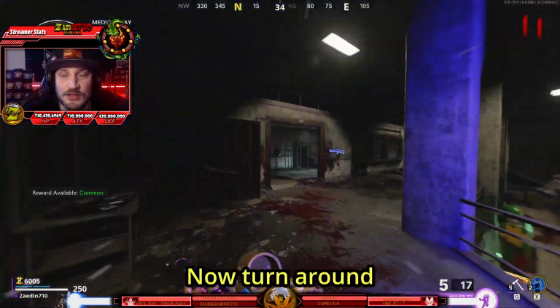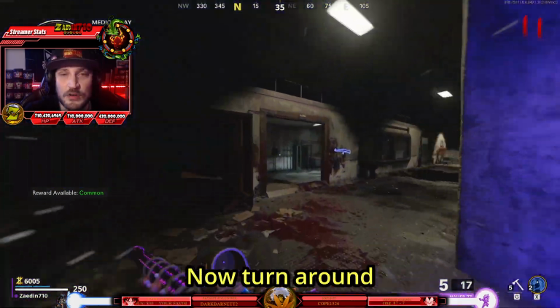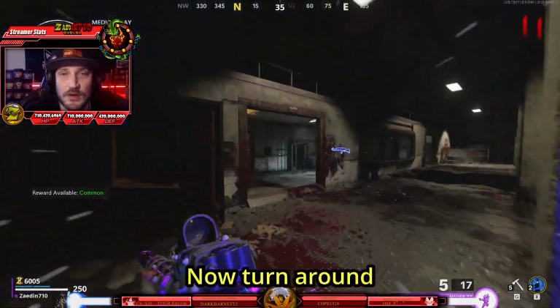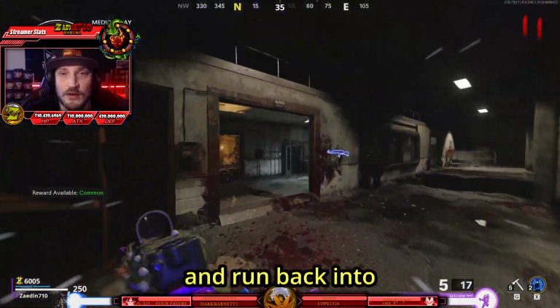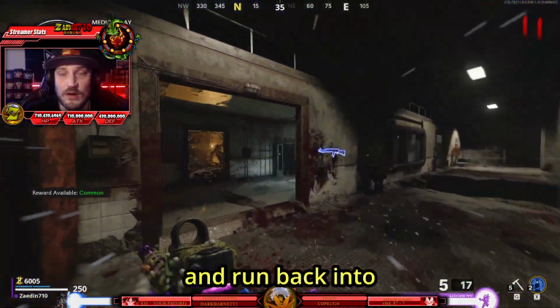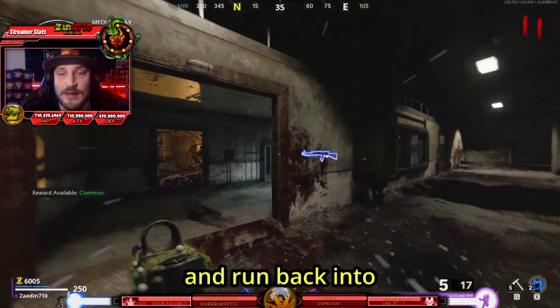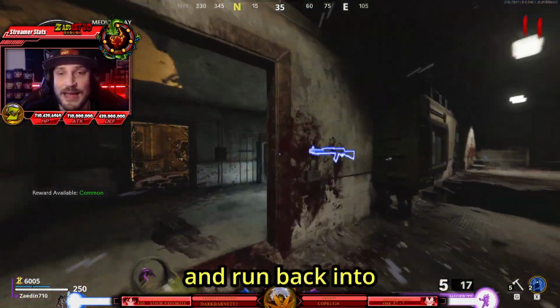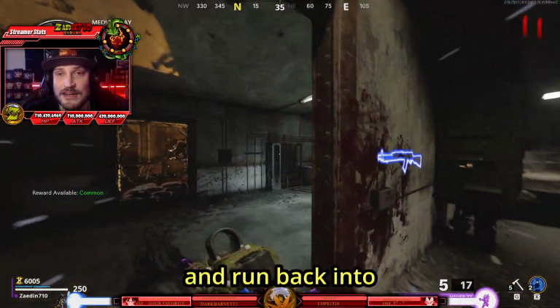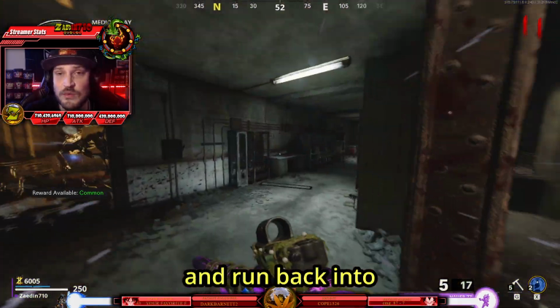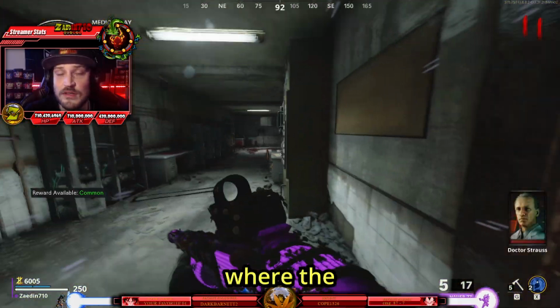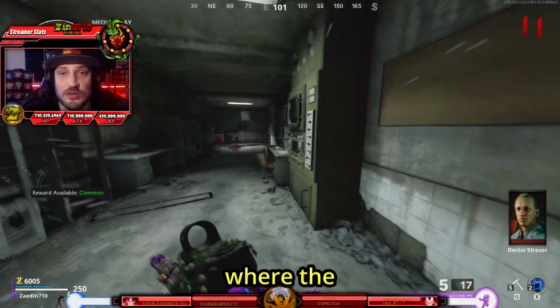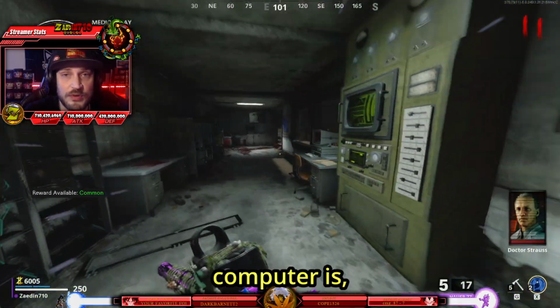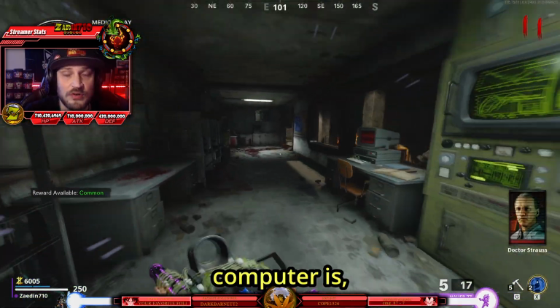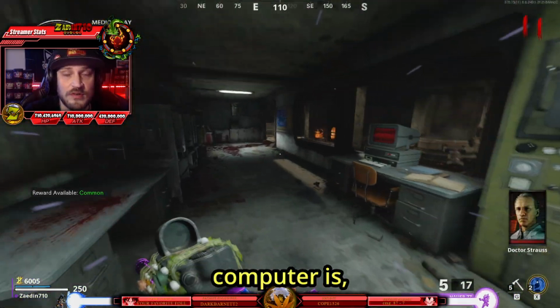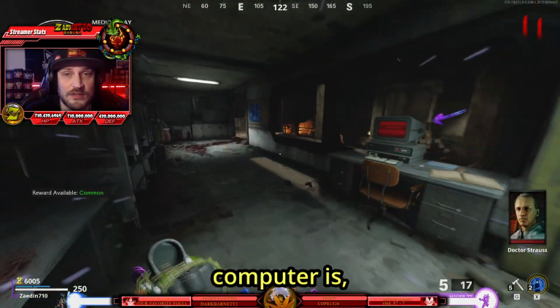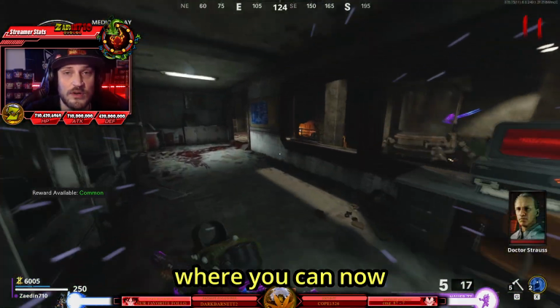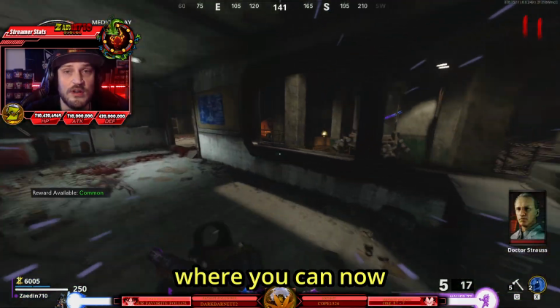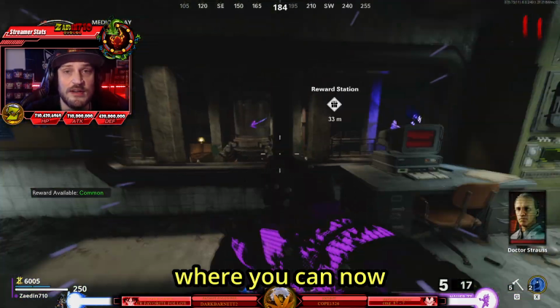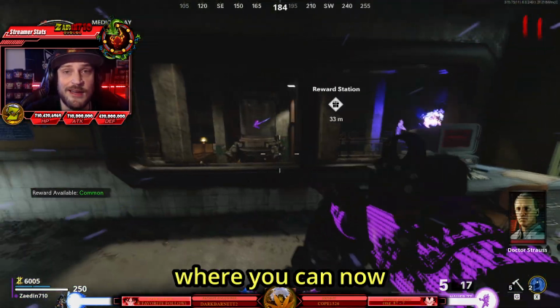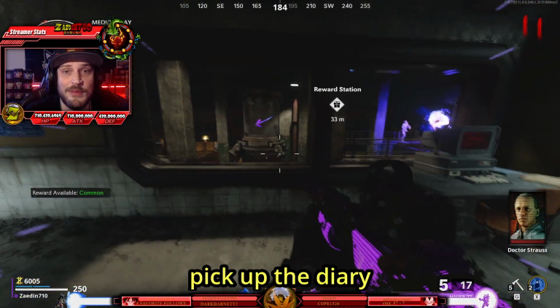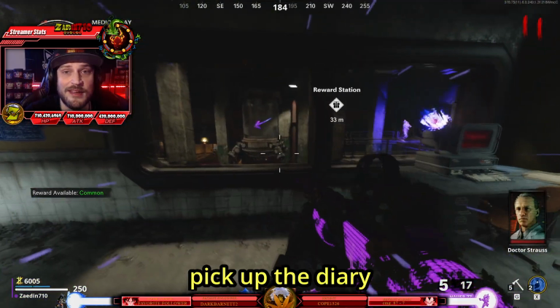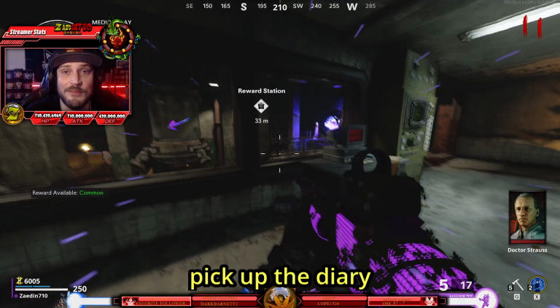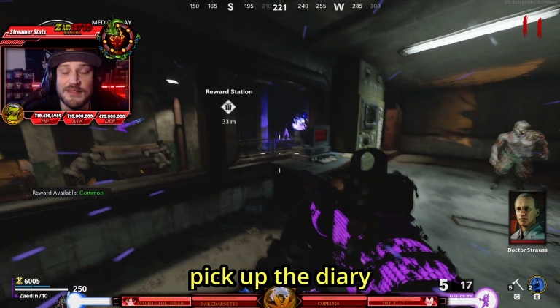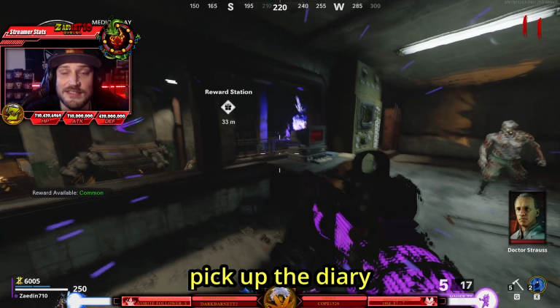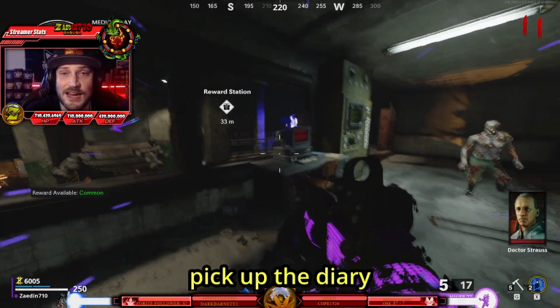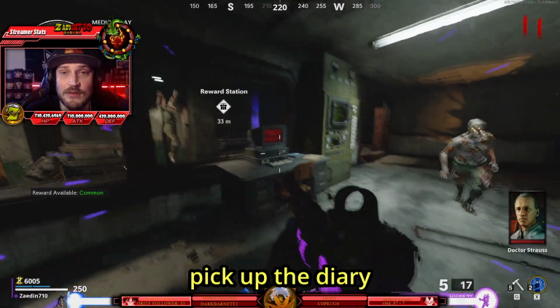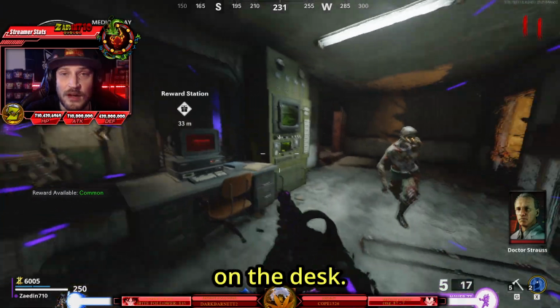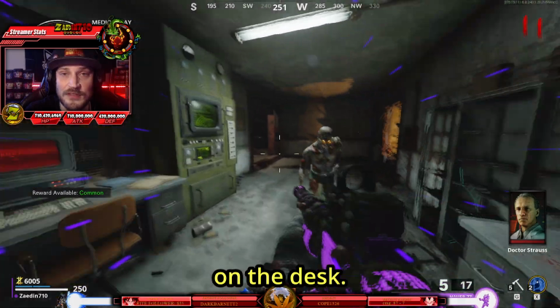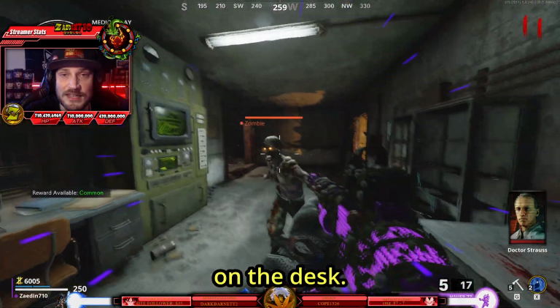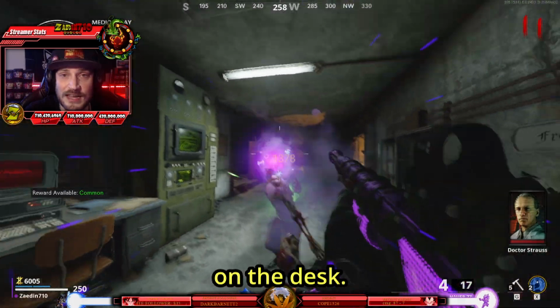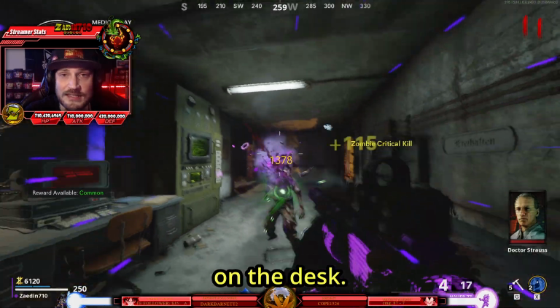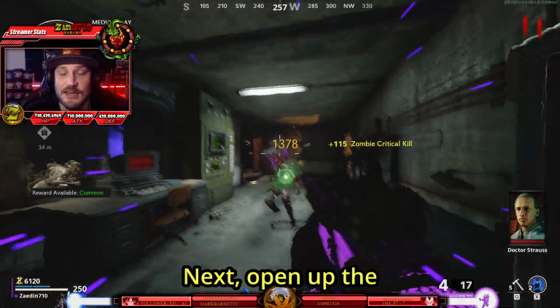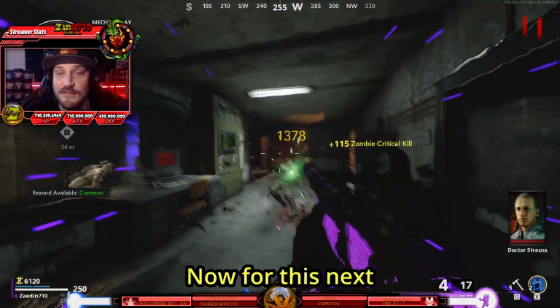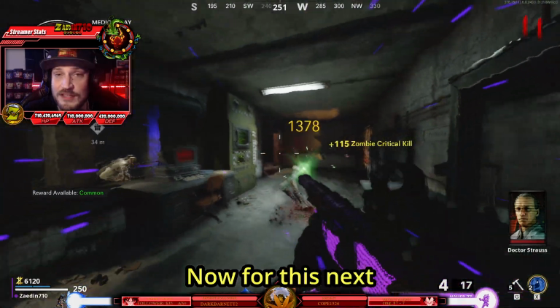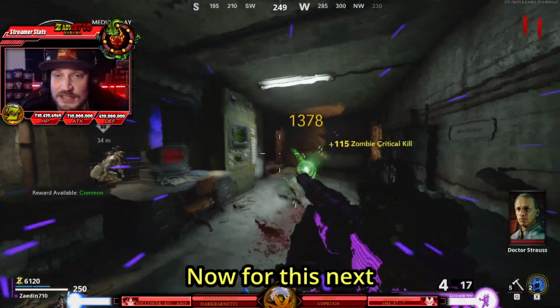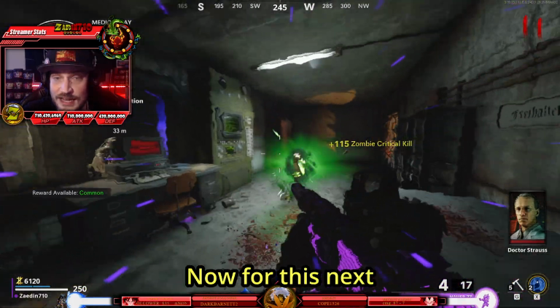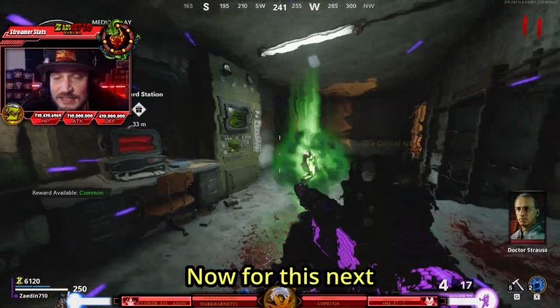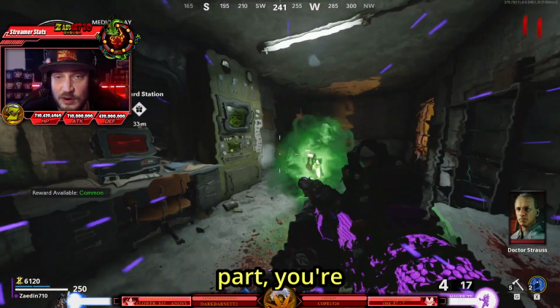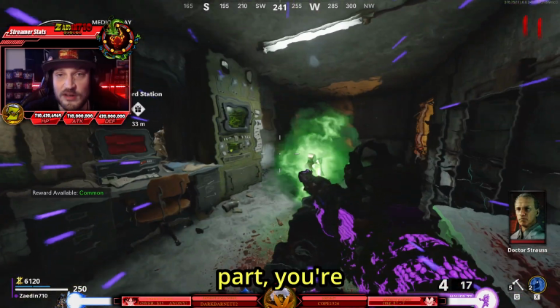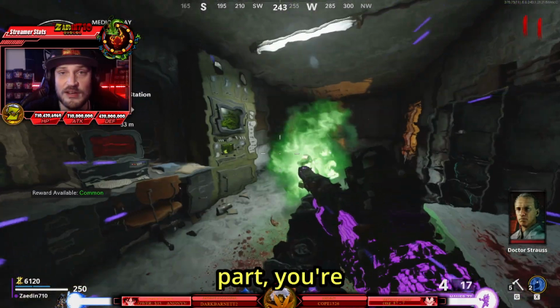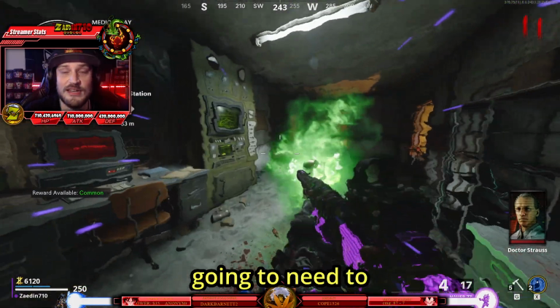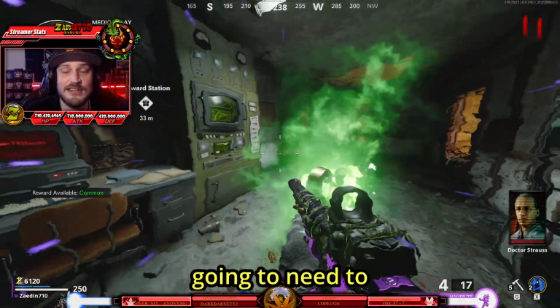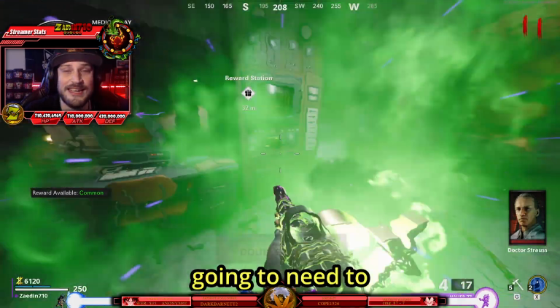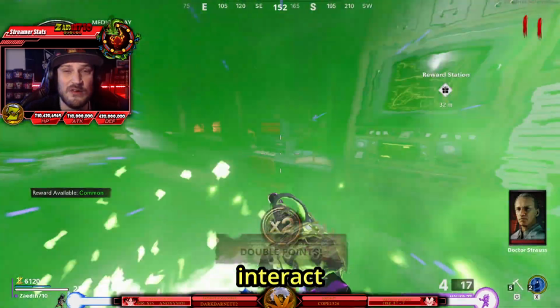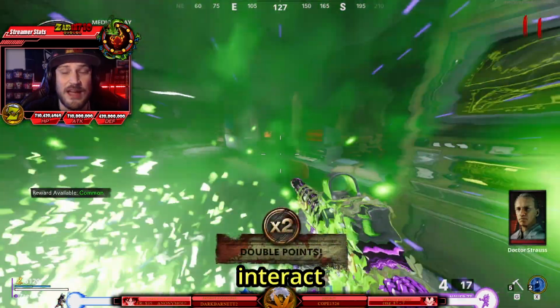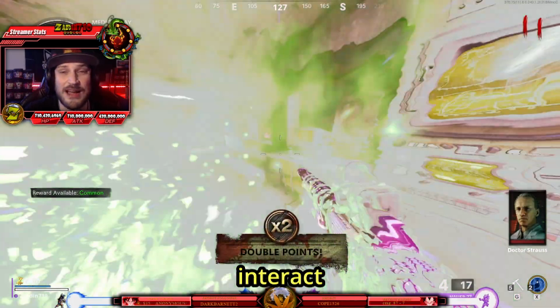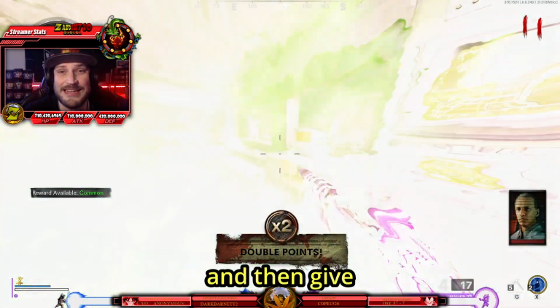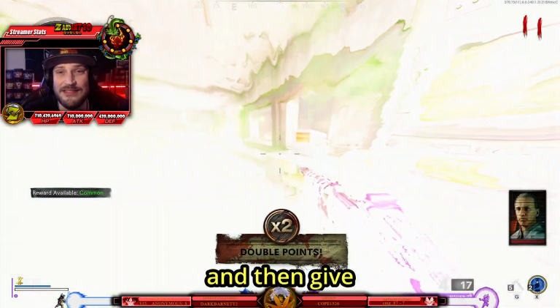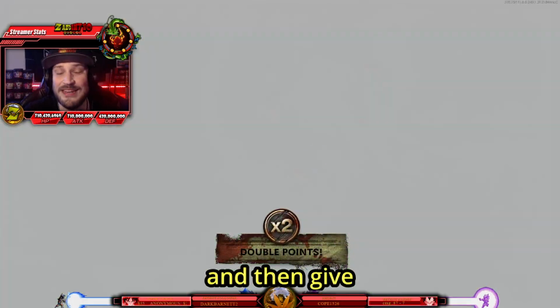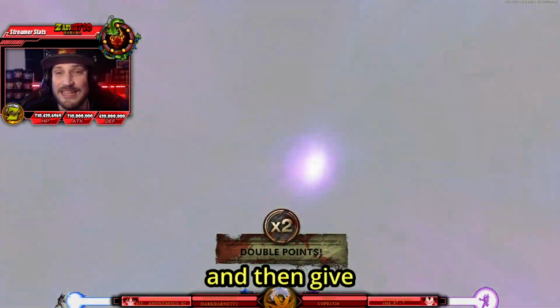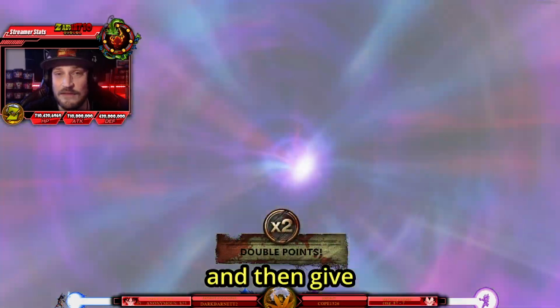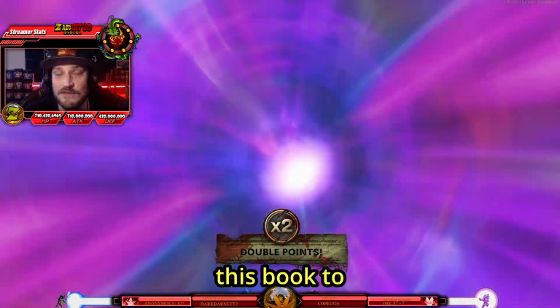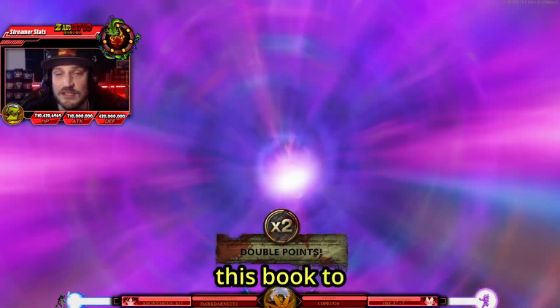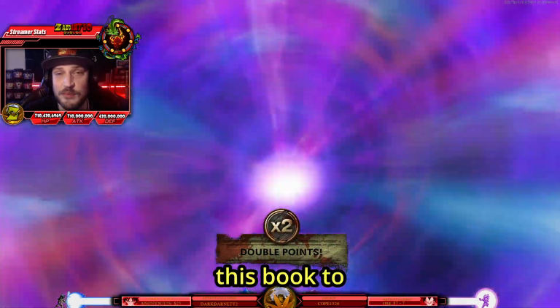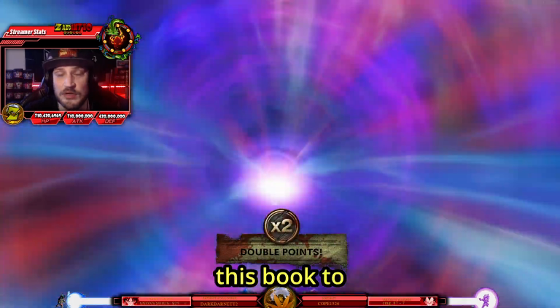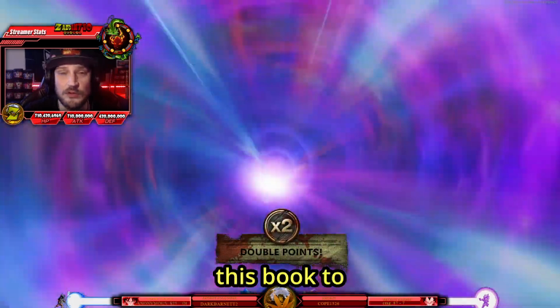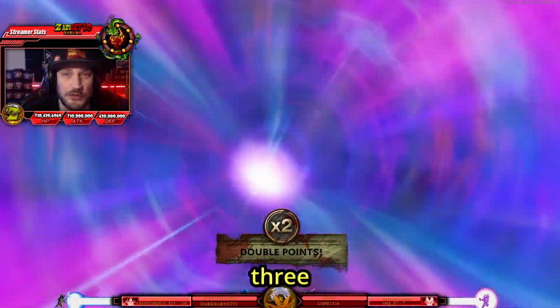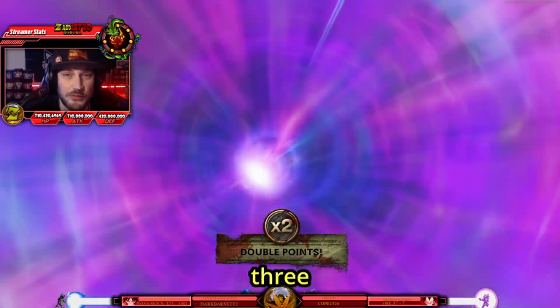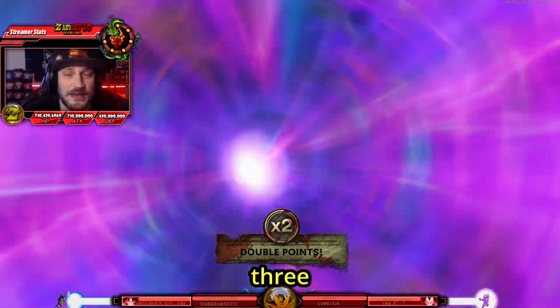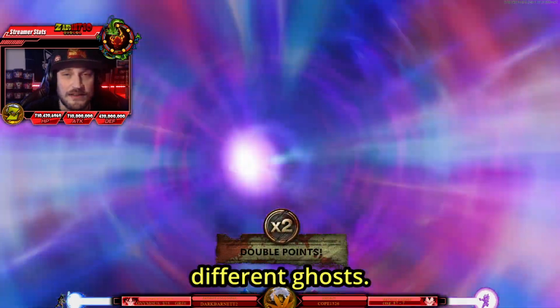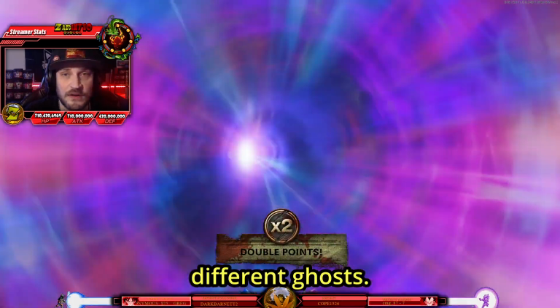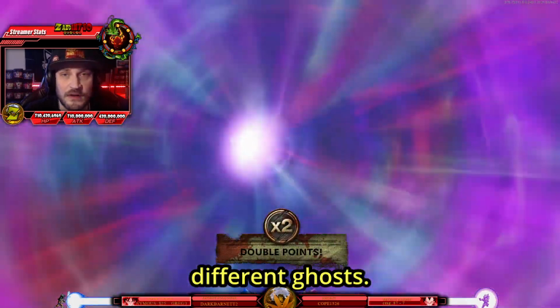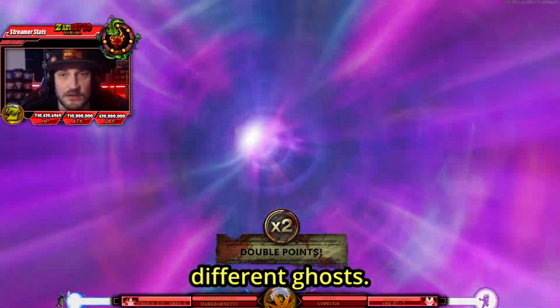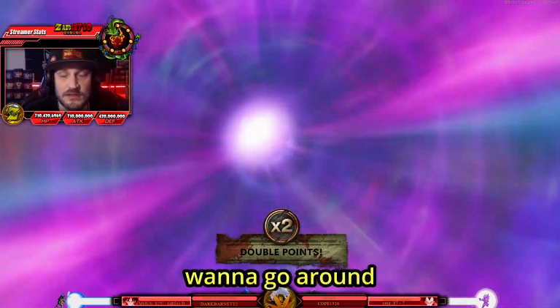Now turn around and run back into where the computer is, where you can now pick up the diary on the desk. For this next part, you're going to need to interact and then give this book to three different ghosts.